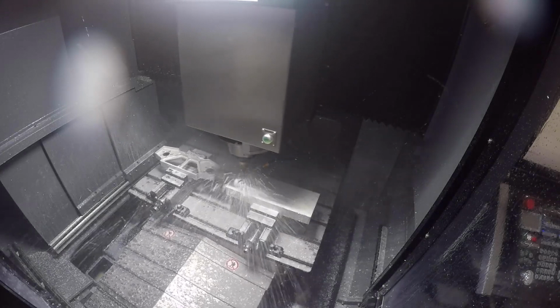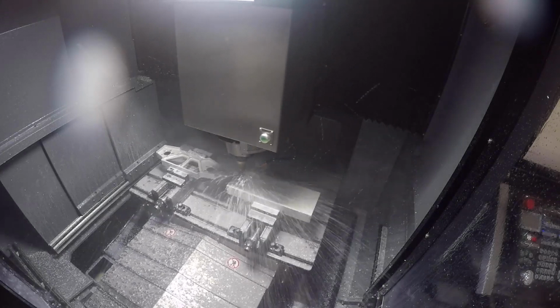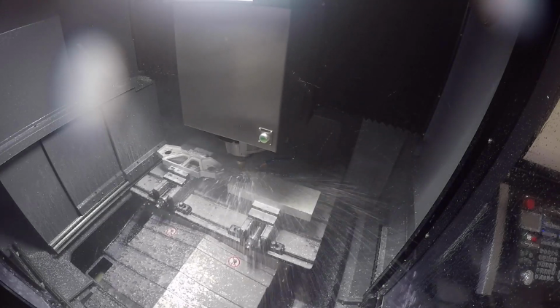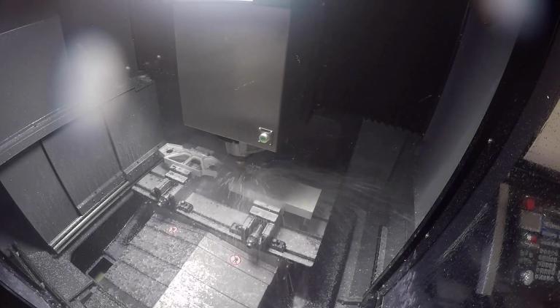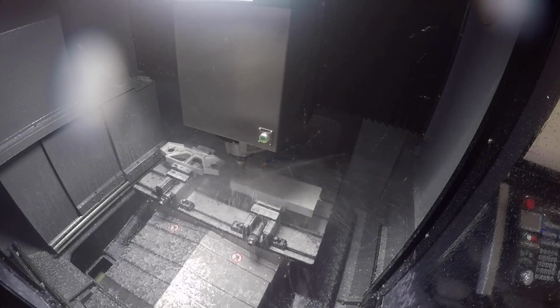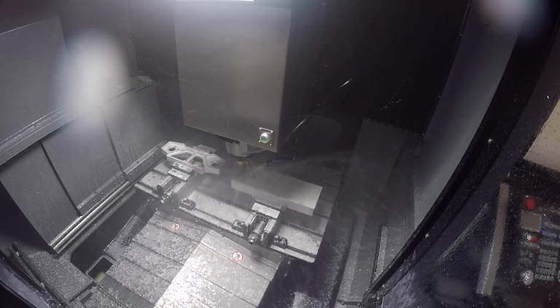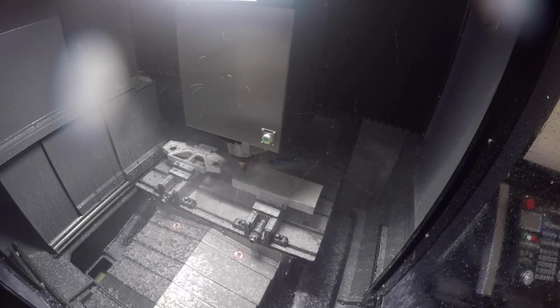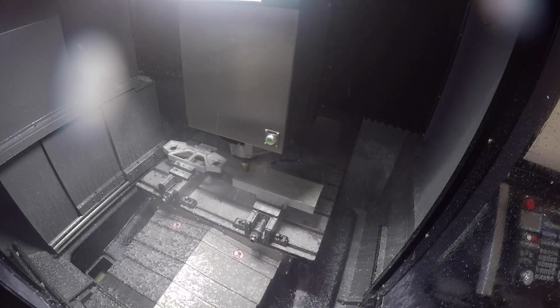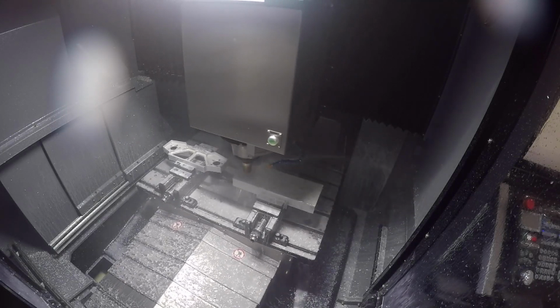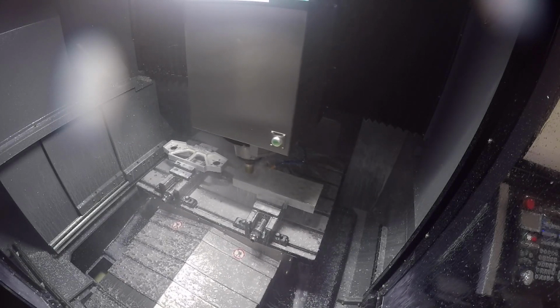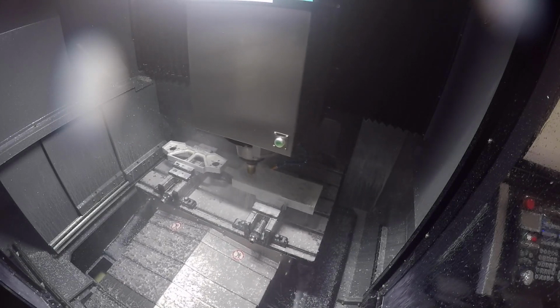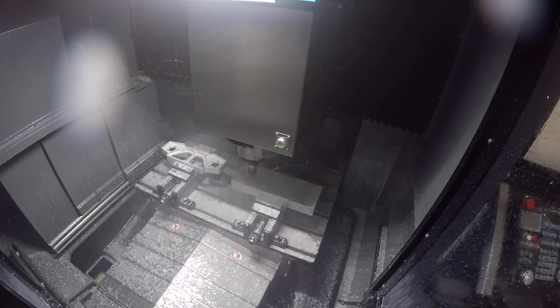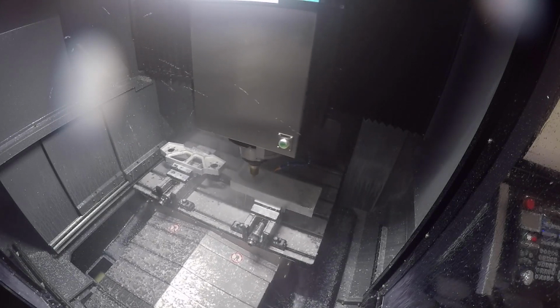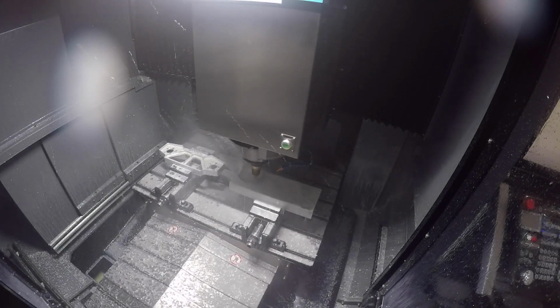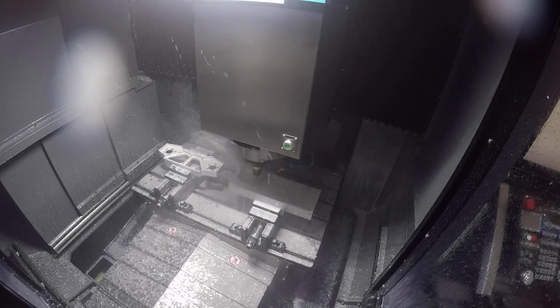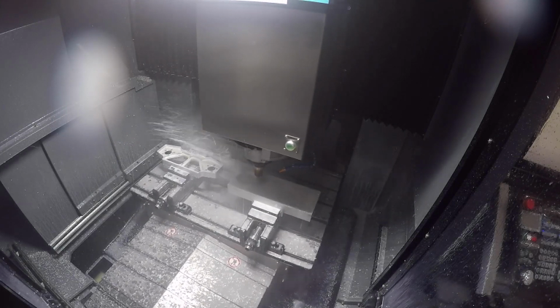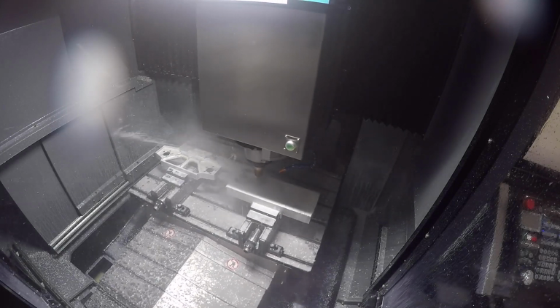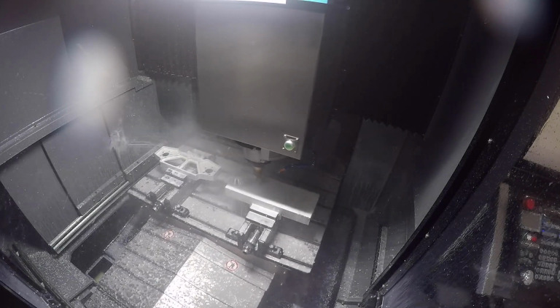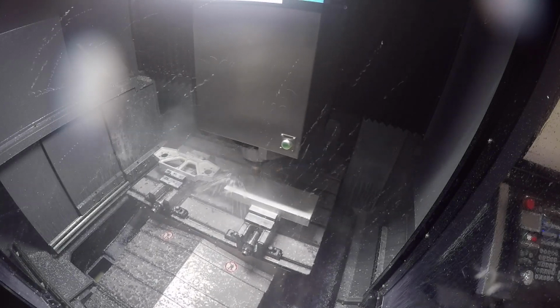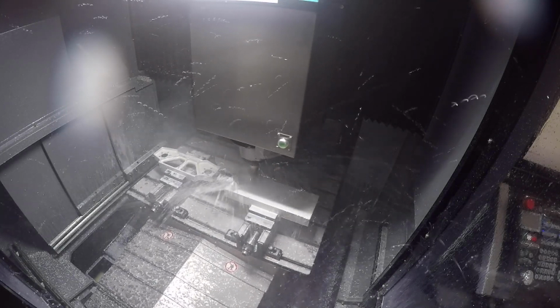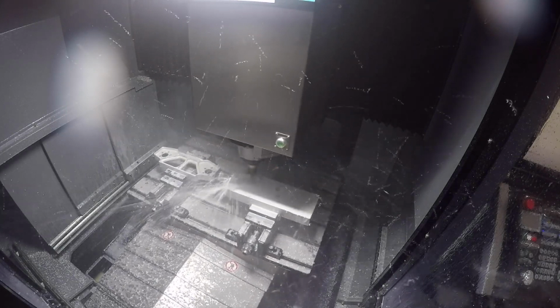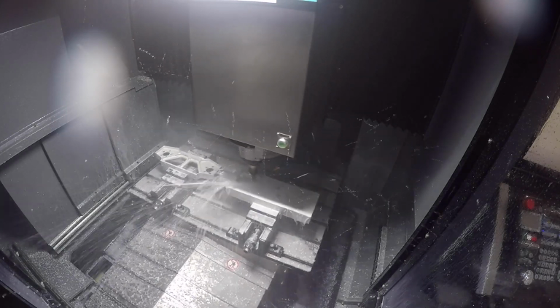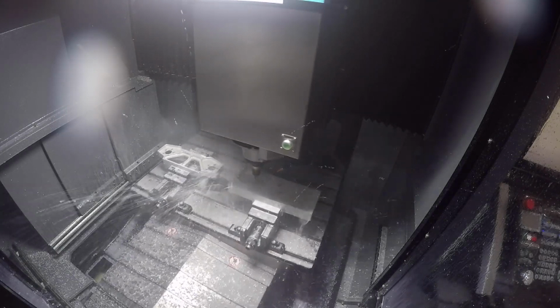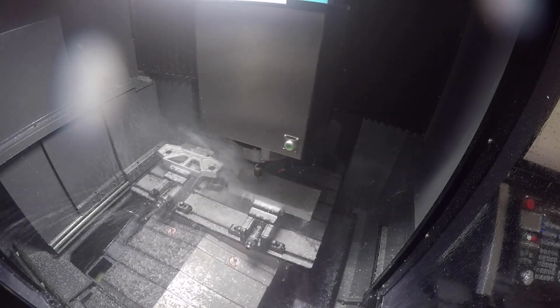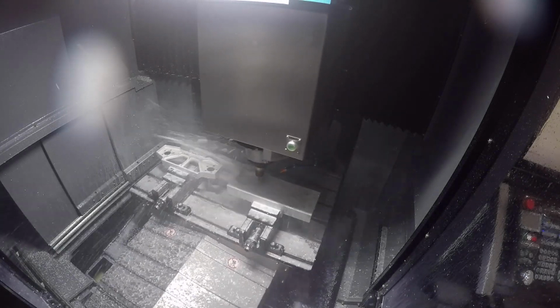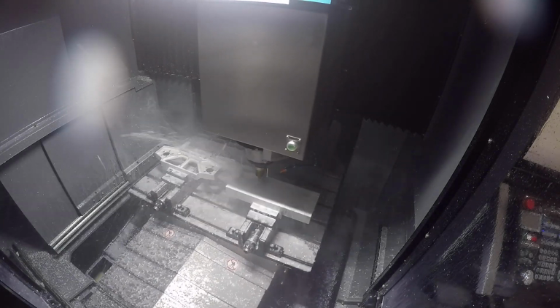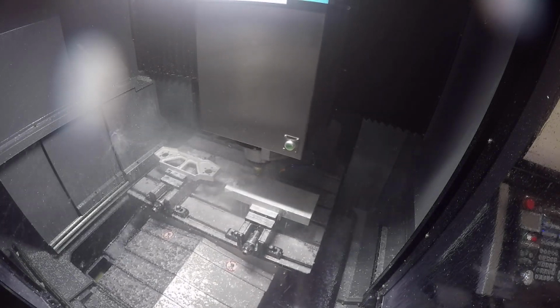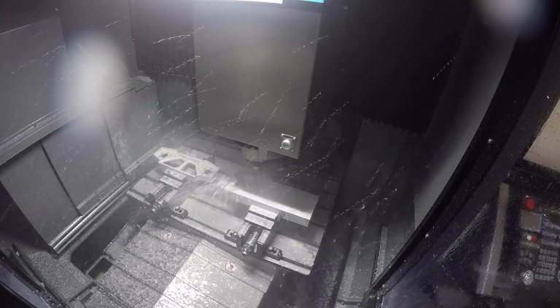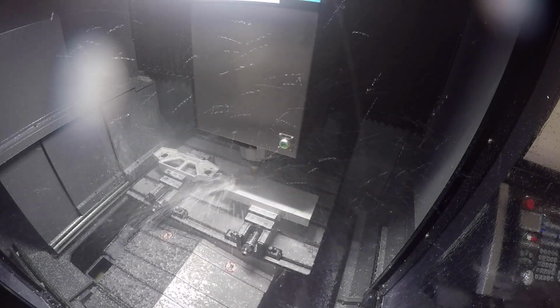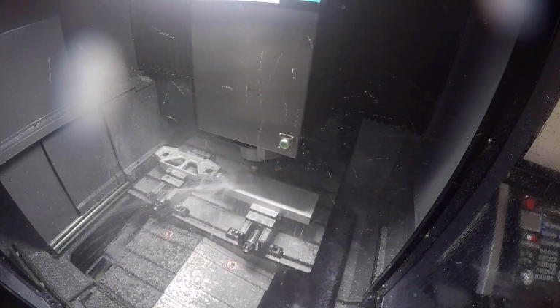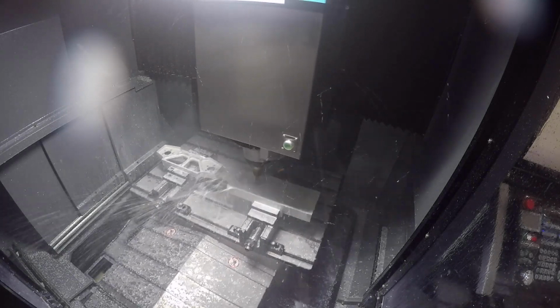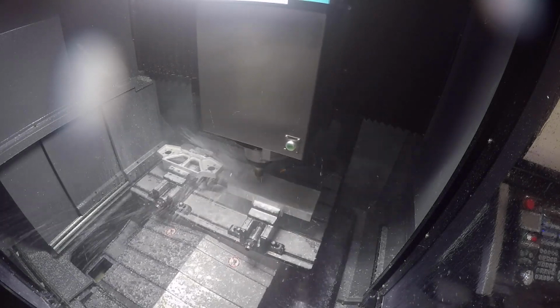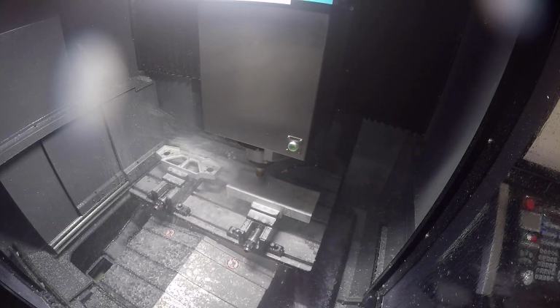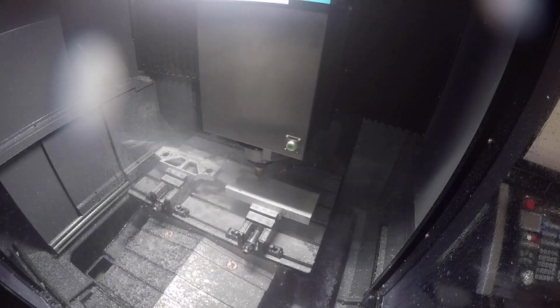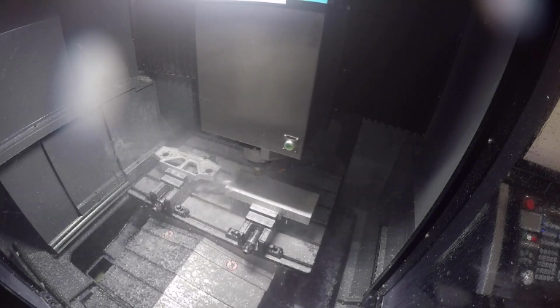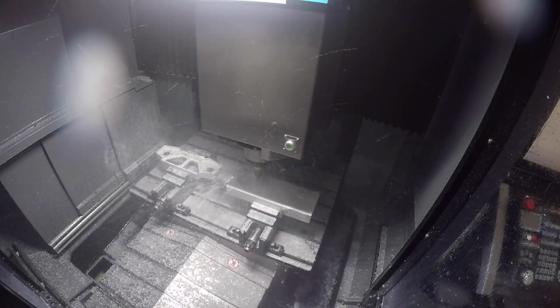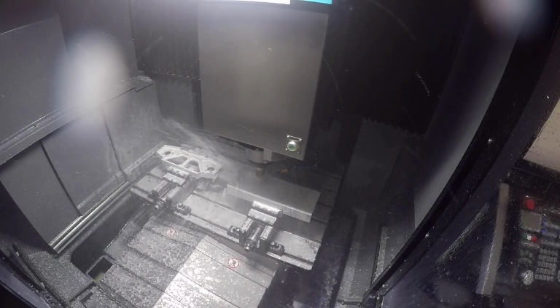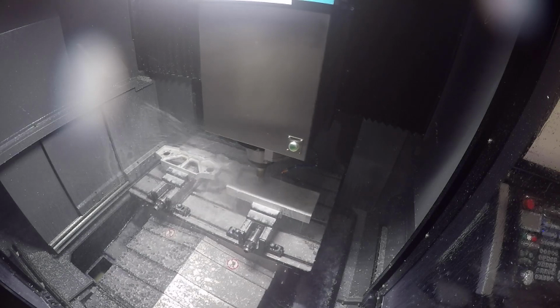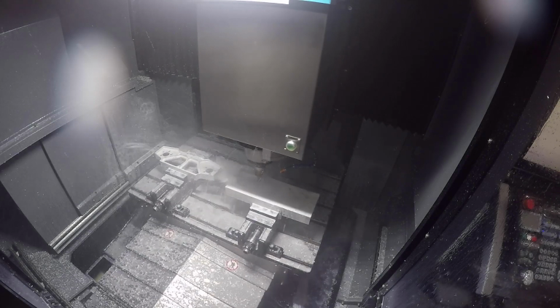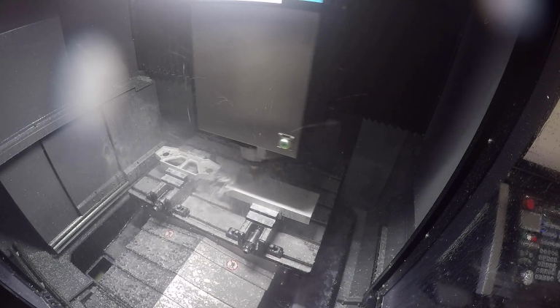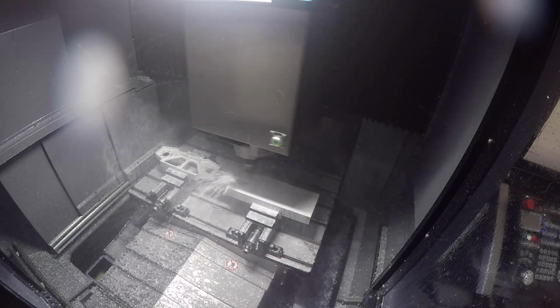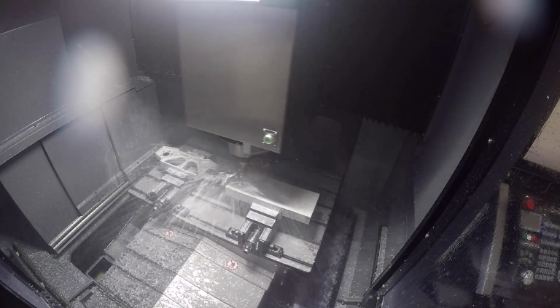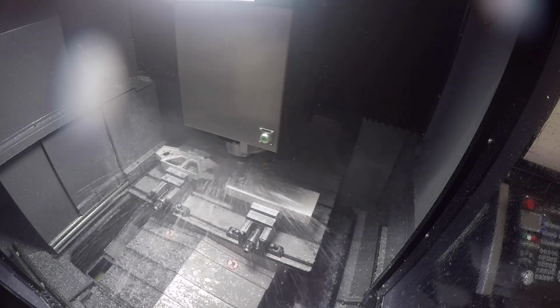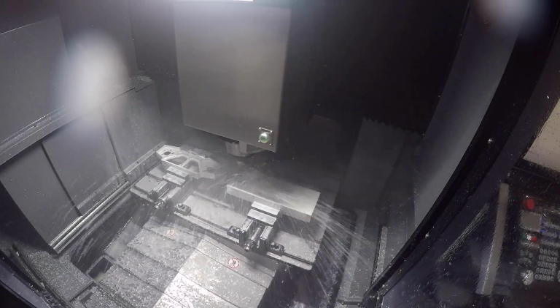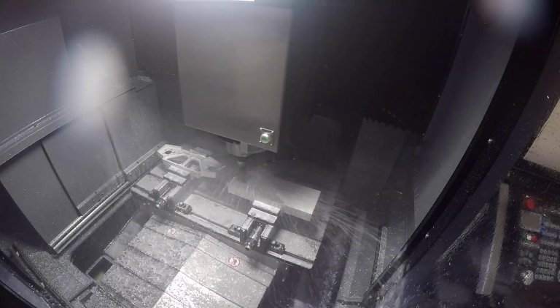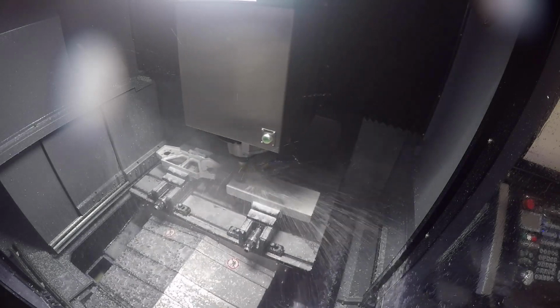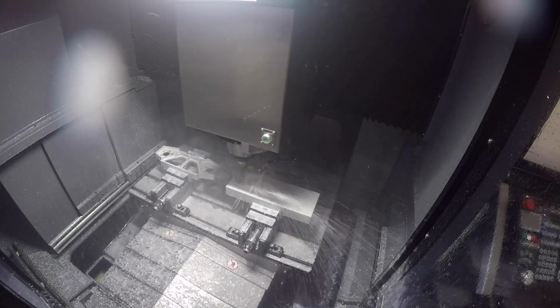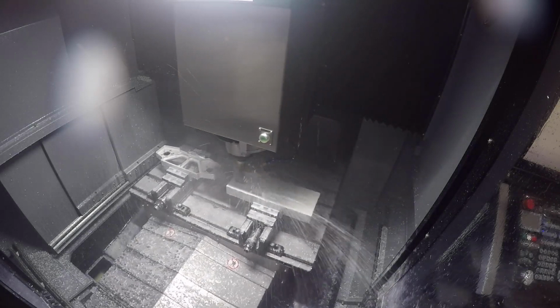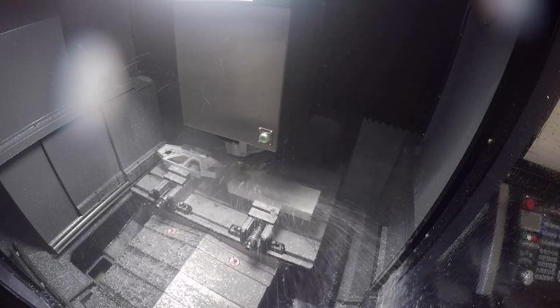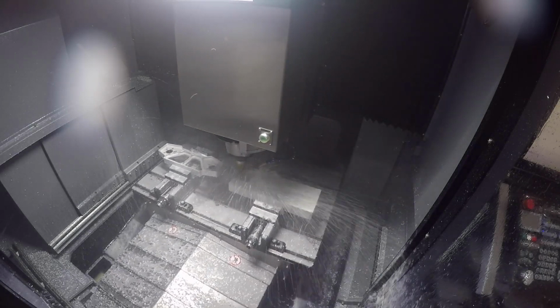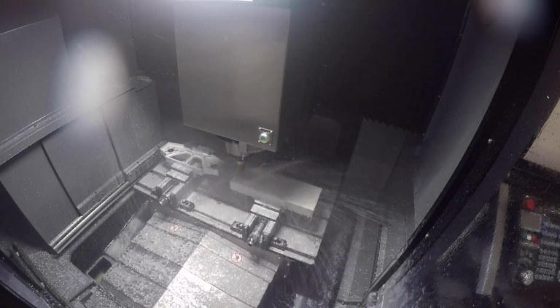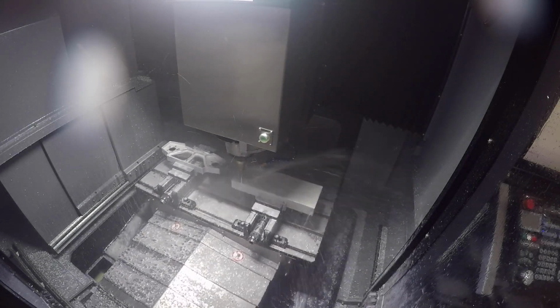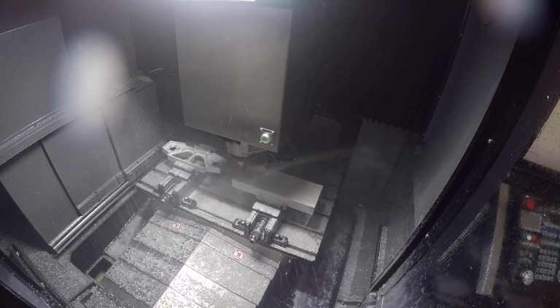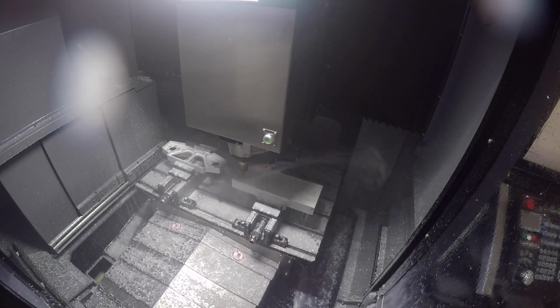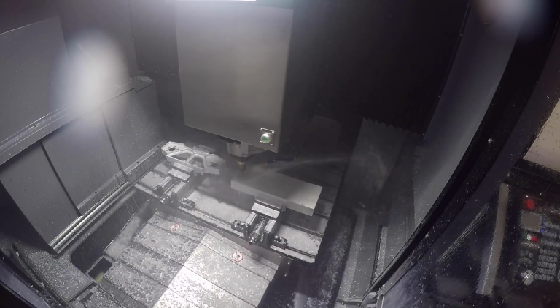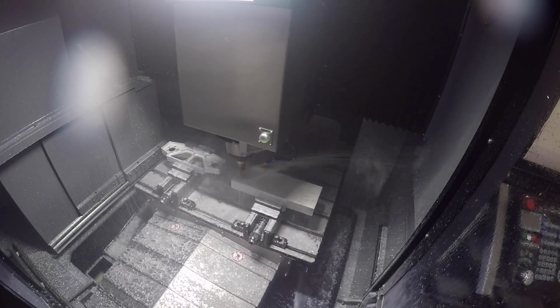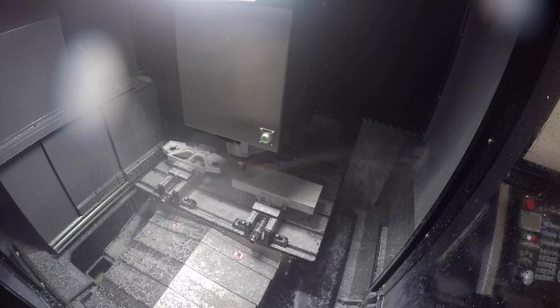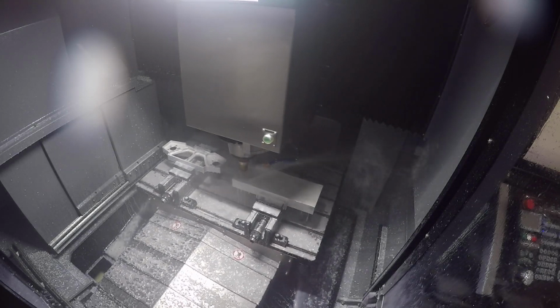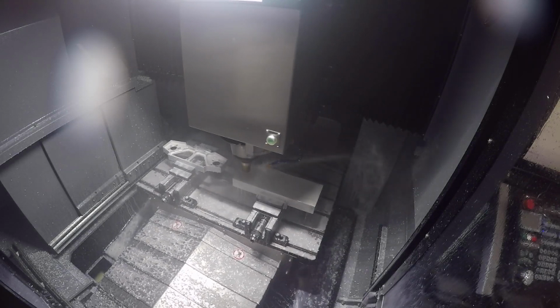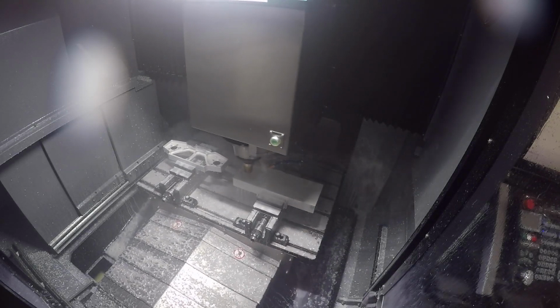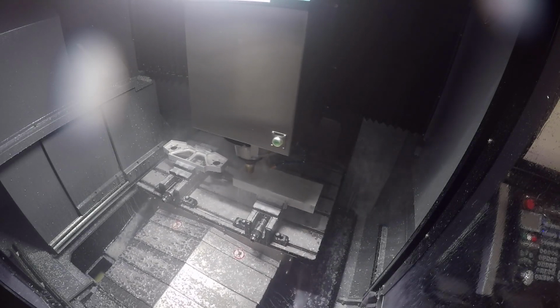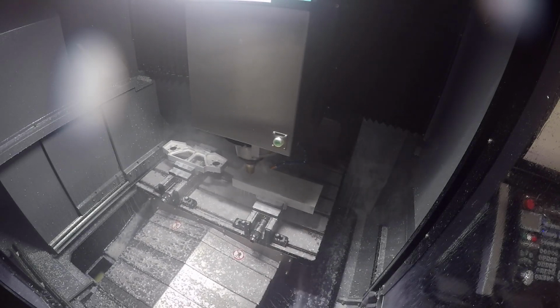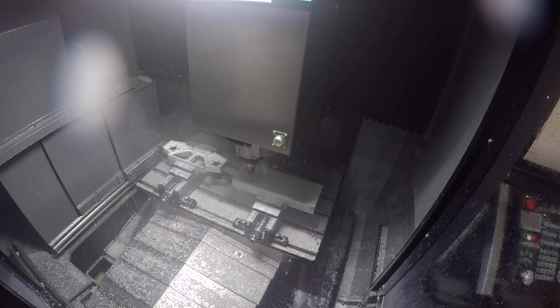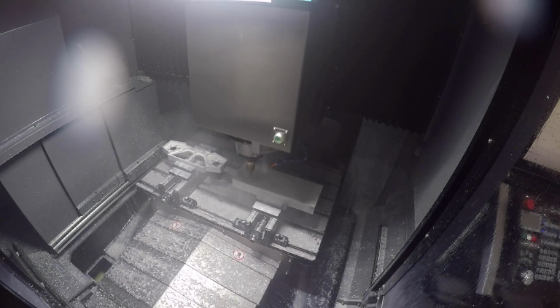Is that the key to this really — the removal of chips? Metal removal and surface finish is key on this machine.